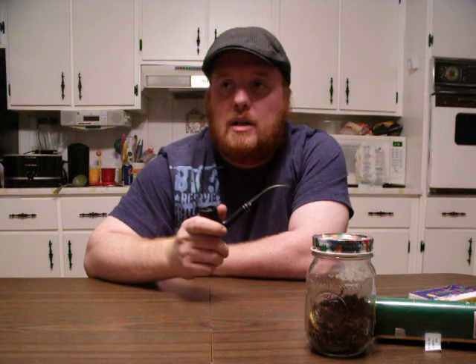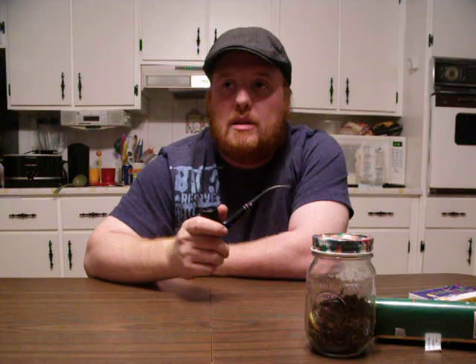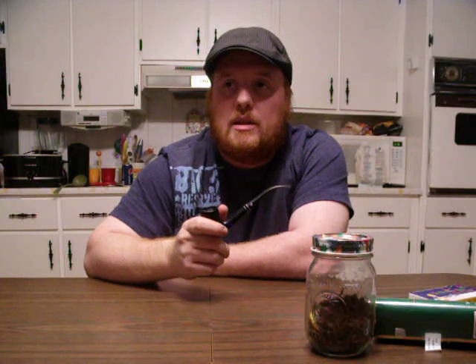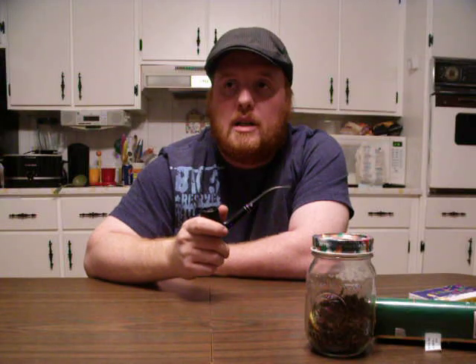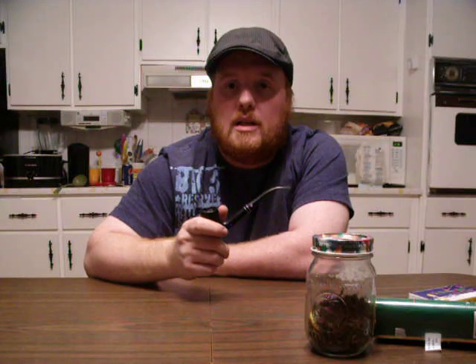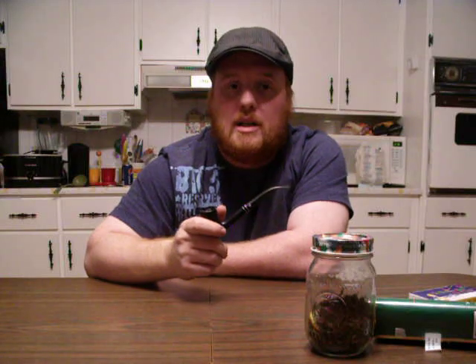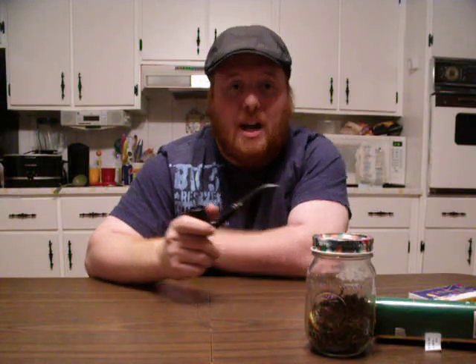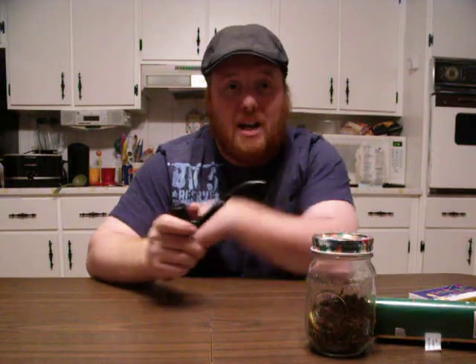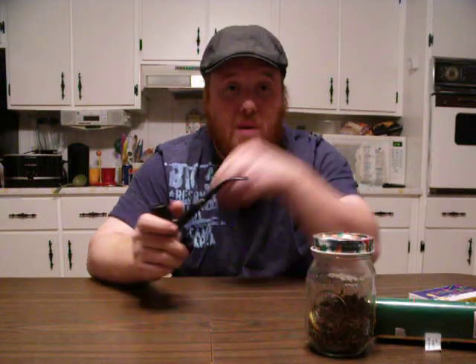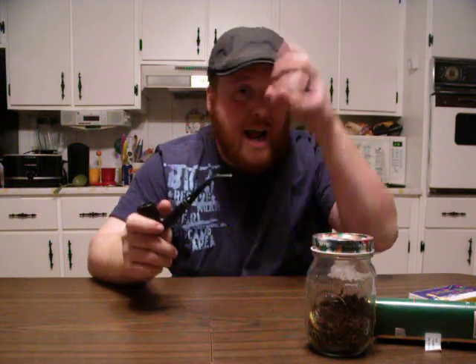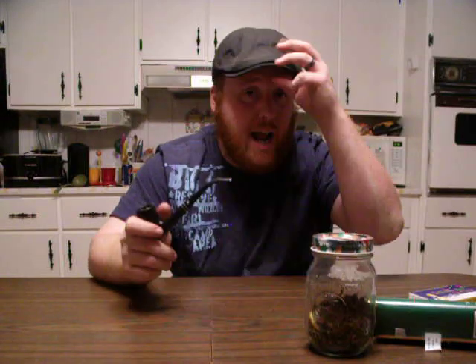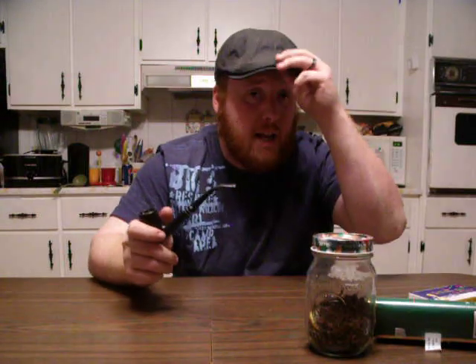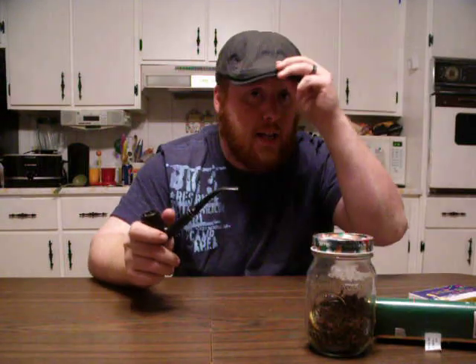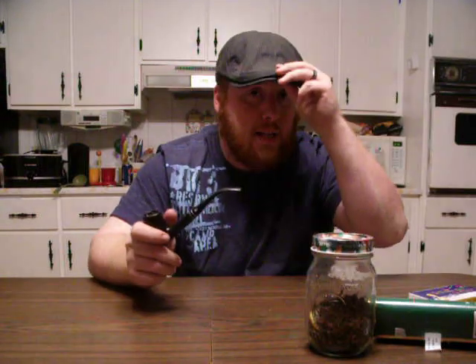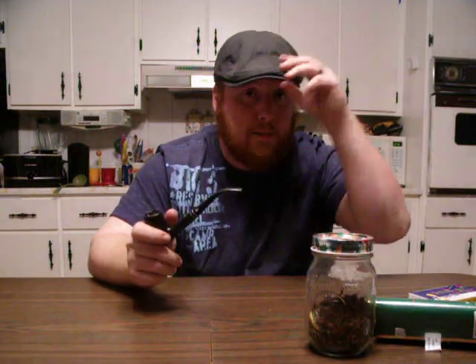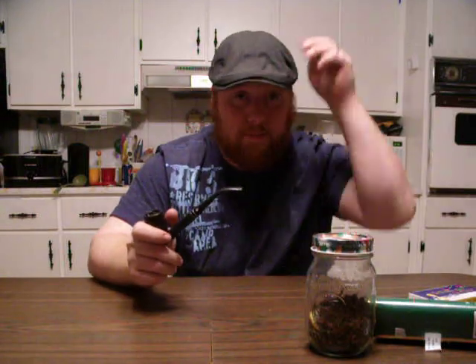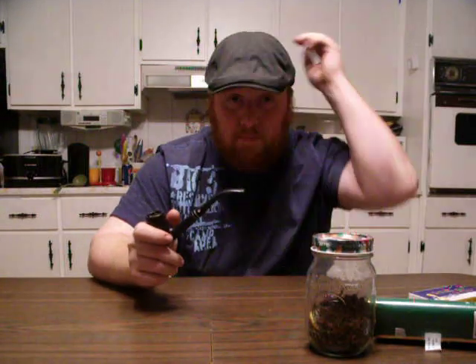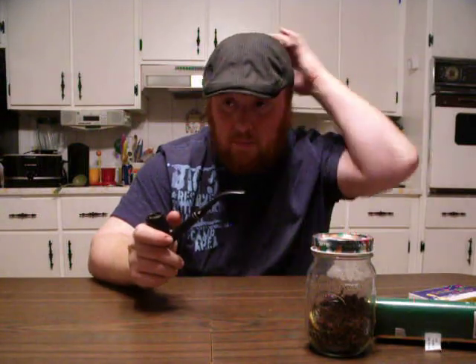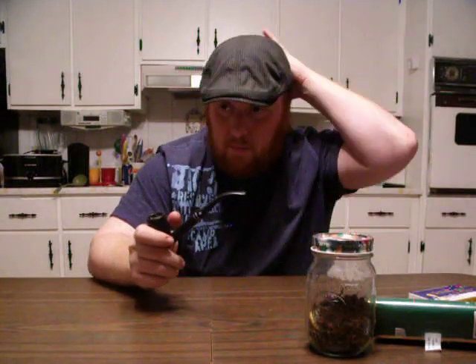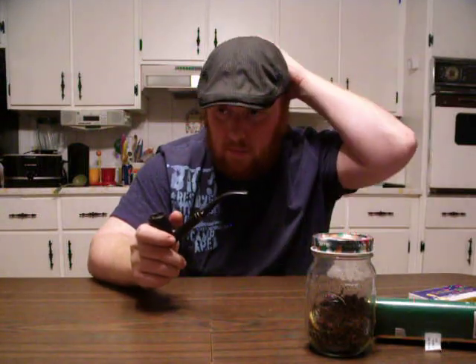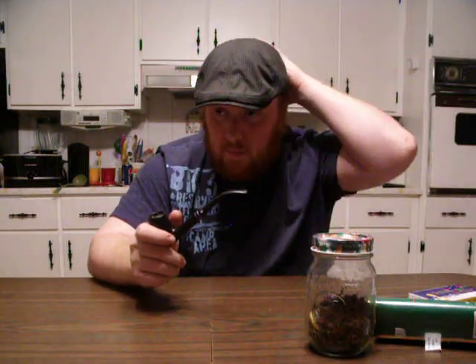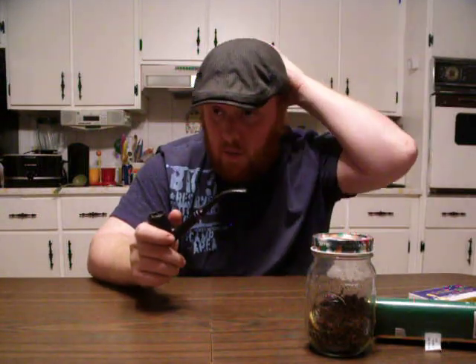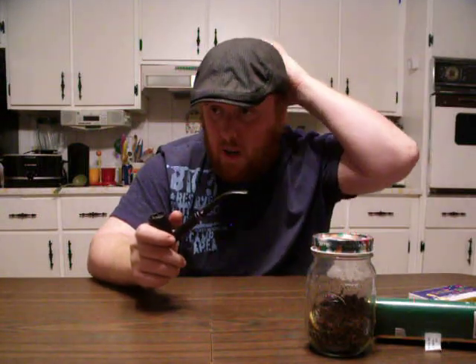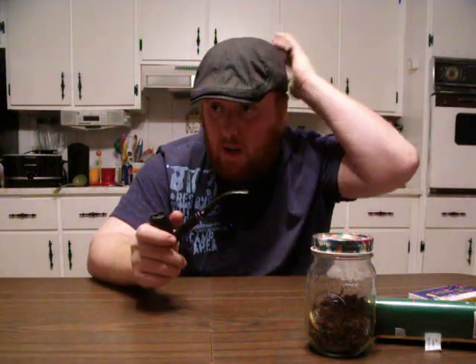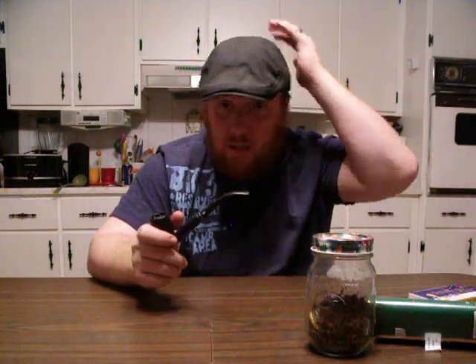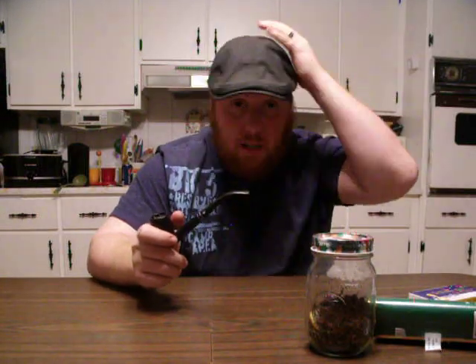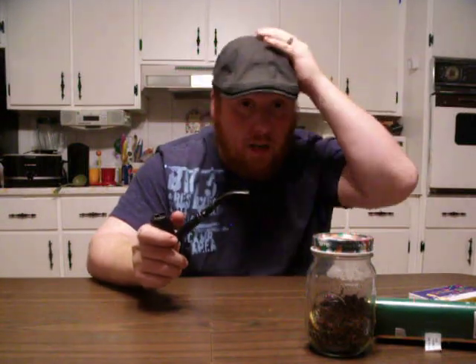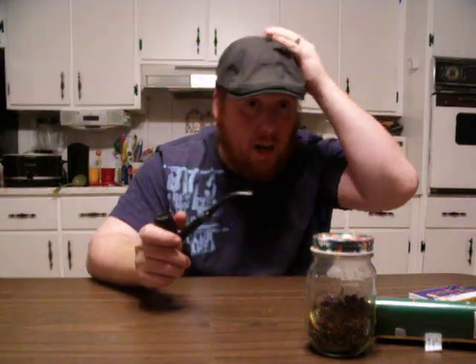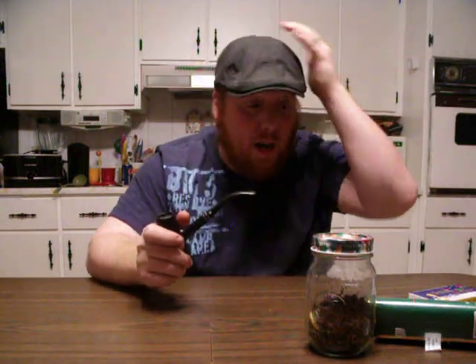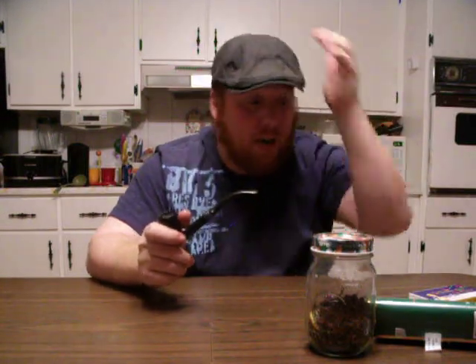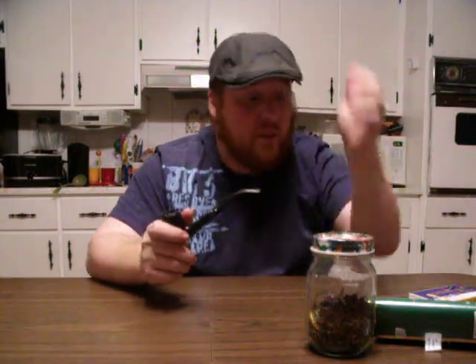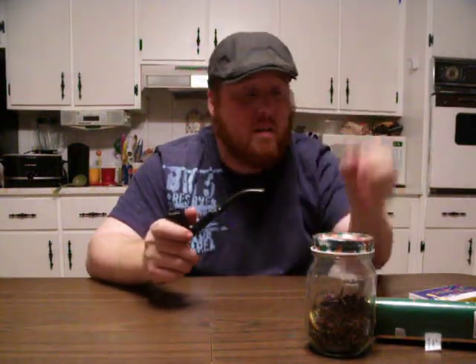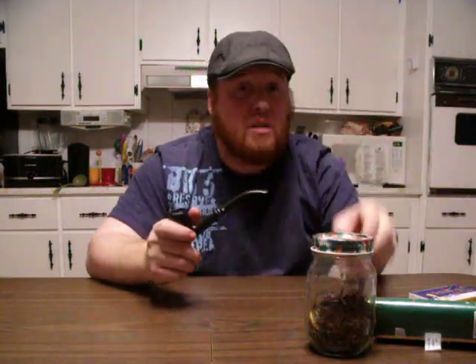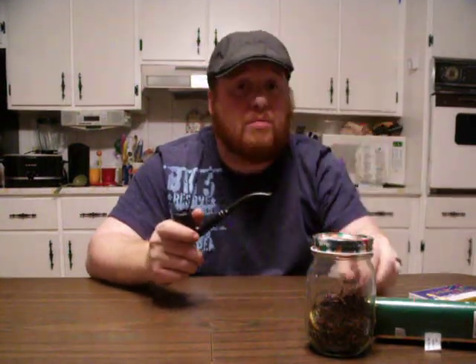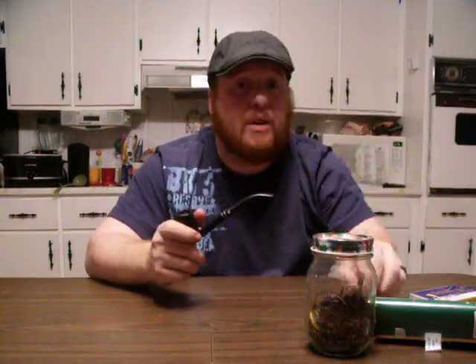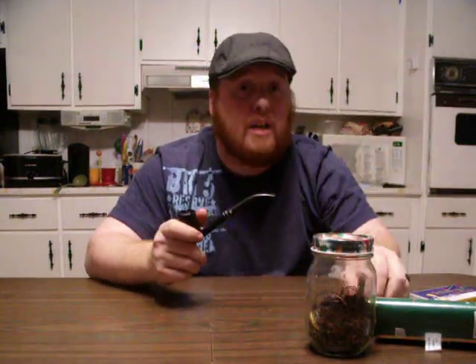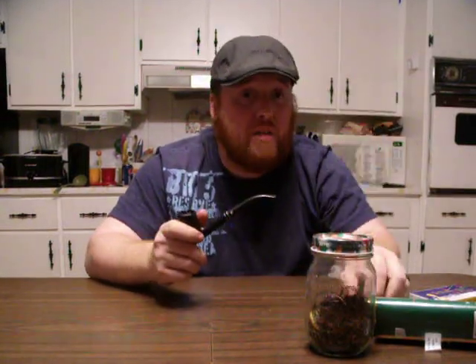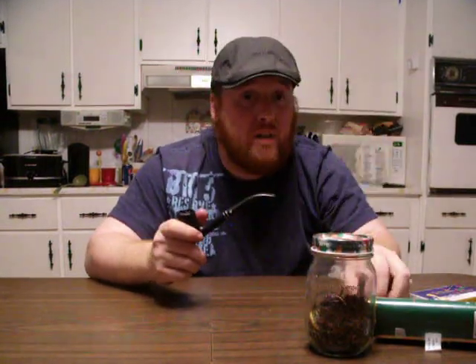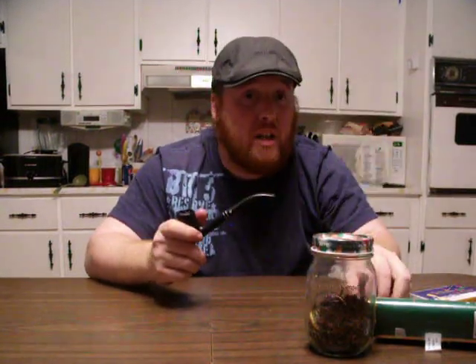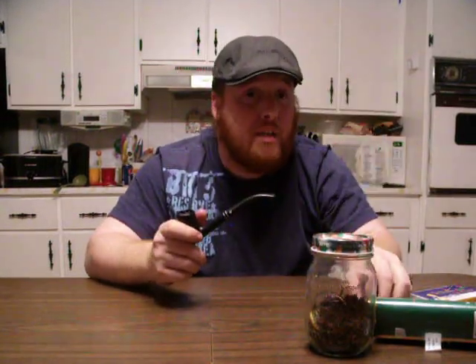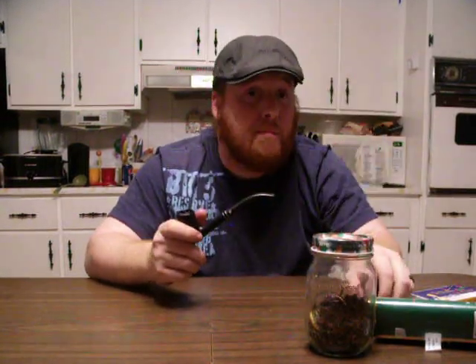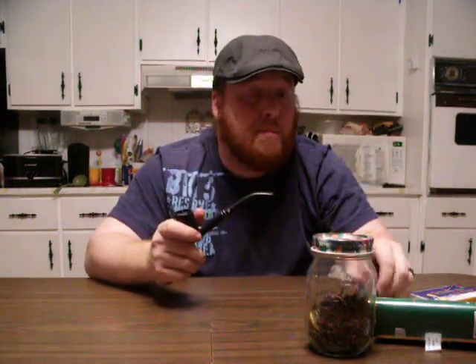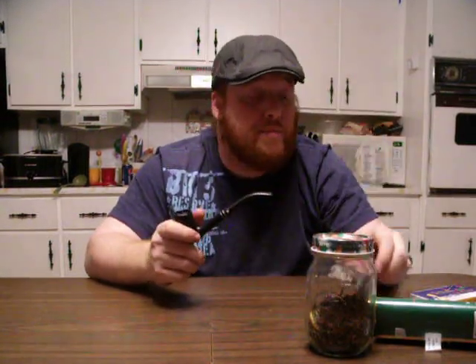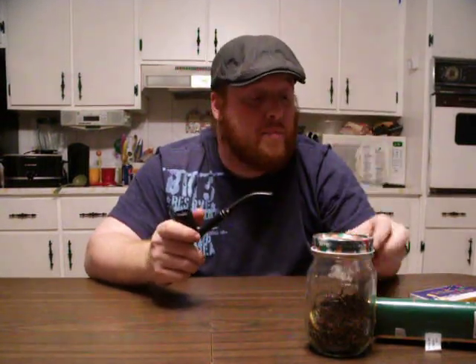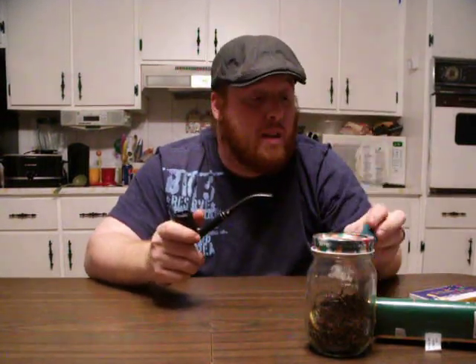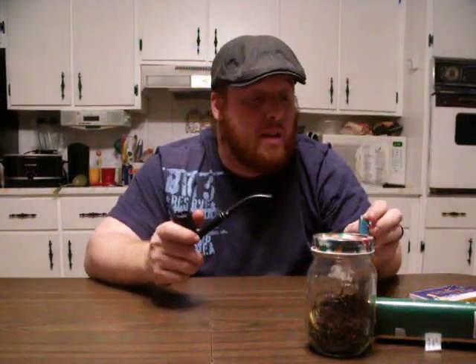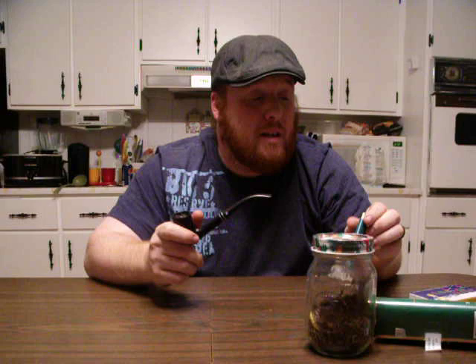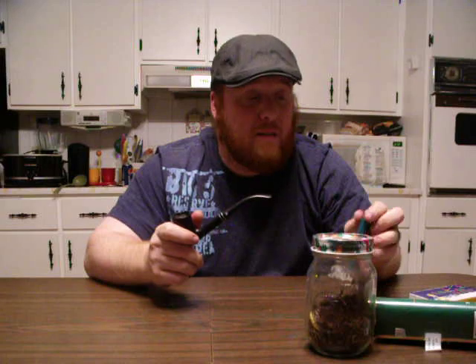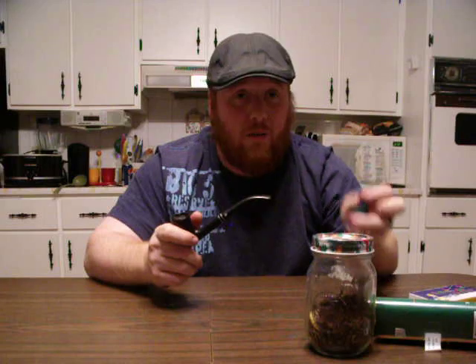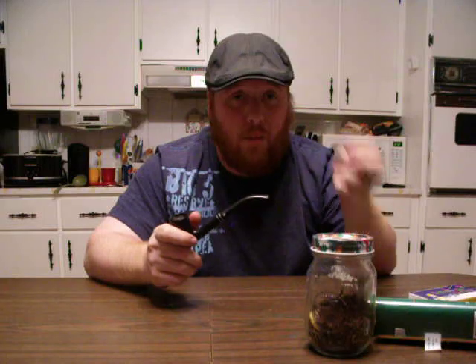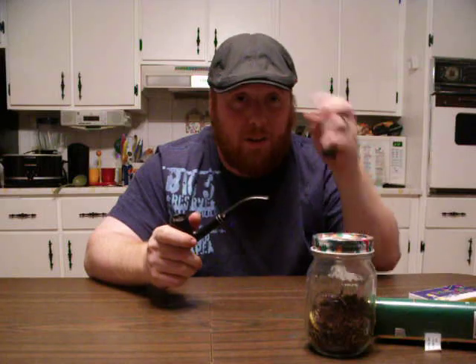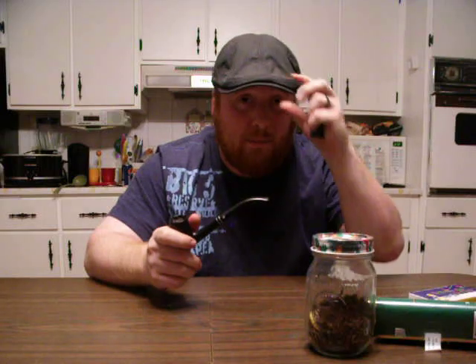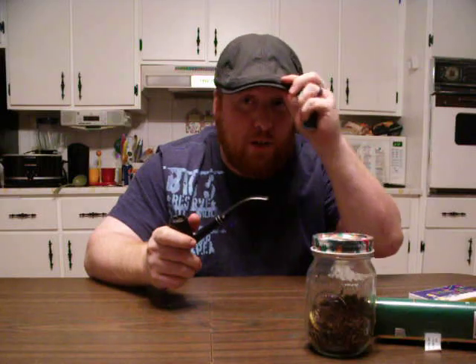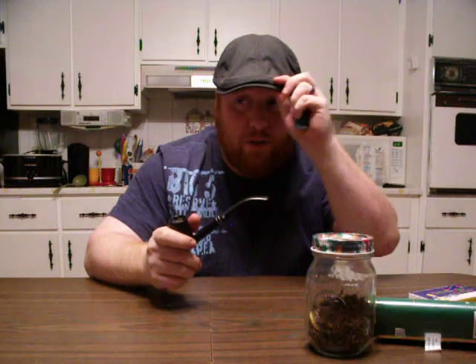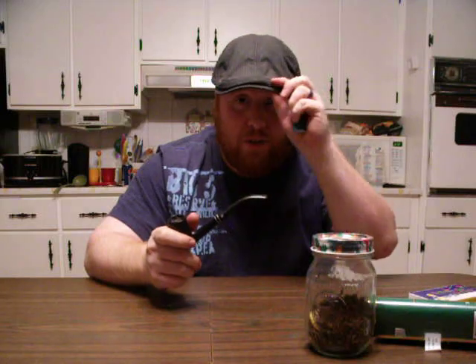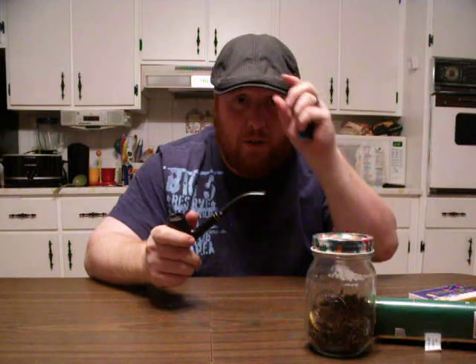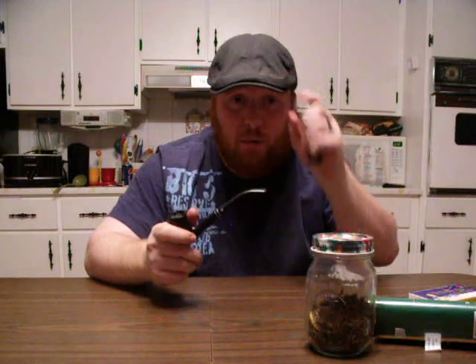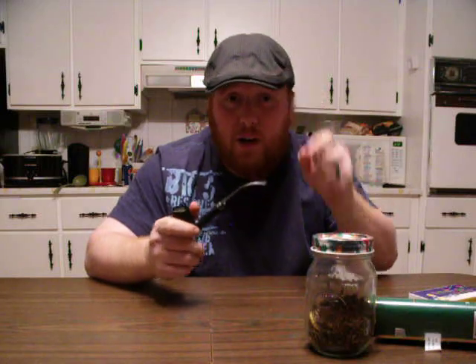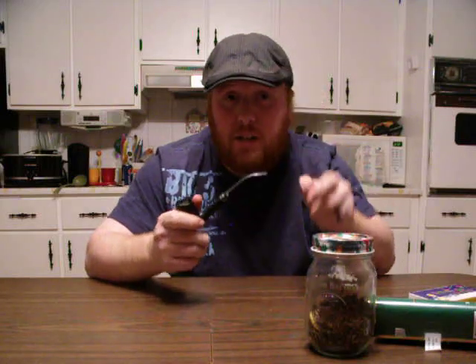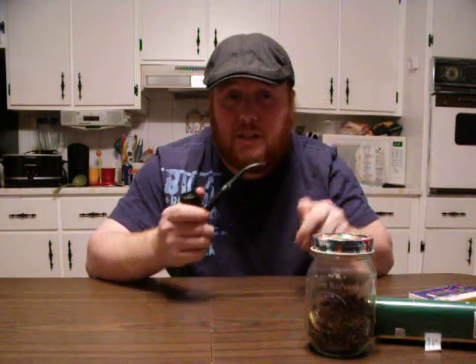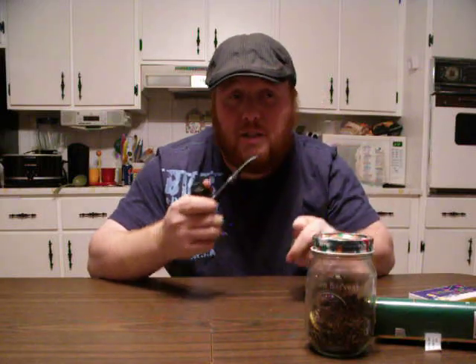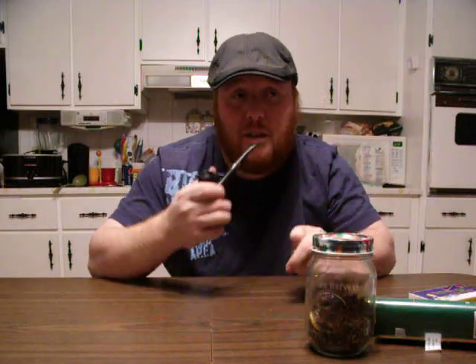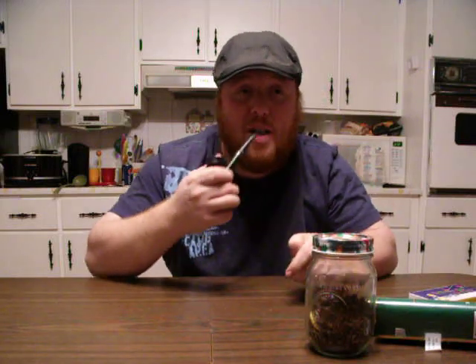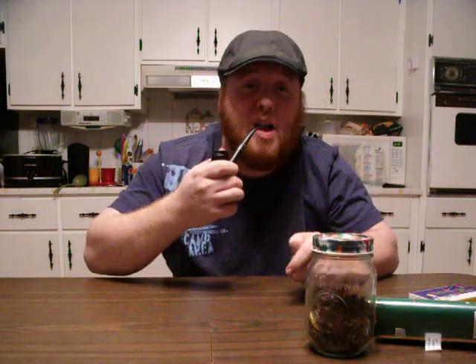I got a new hat. I think it looks pretty nifty — Walmart special, ten bucks.